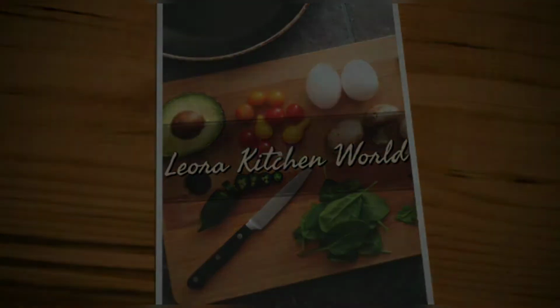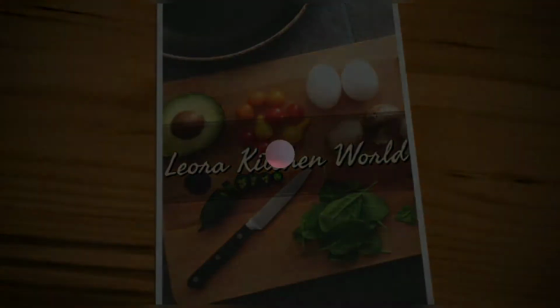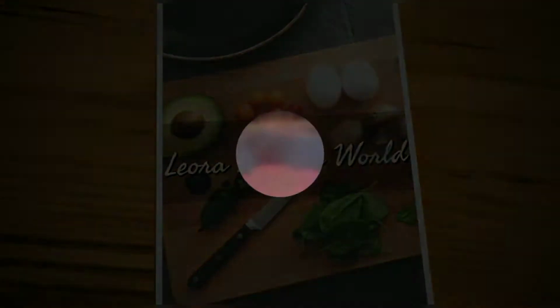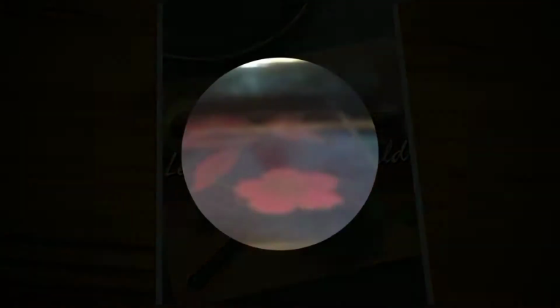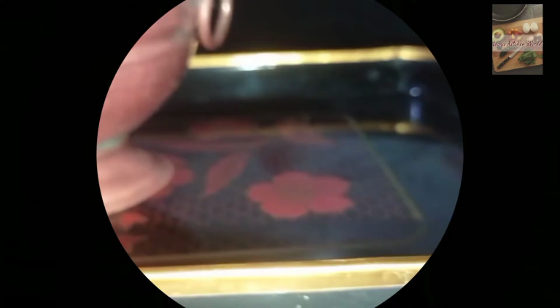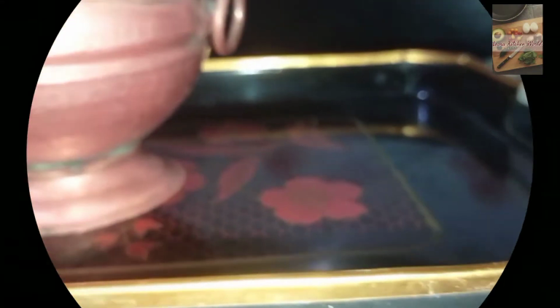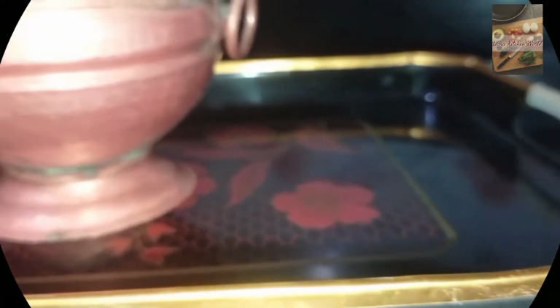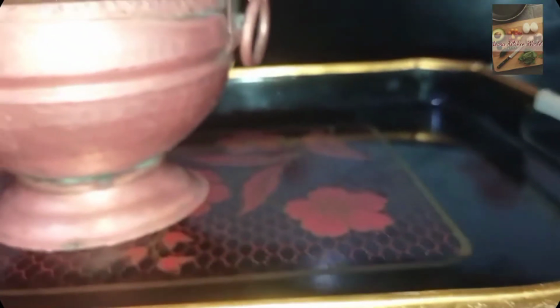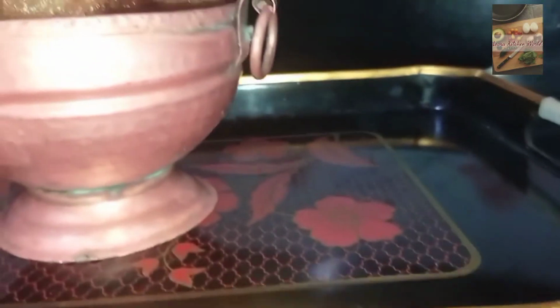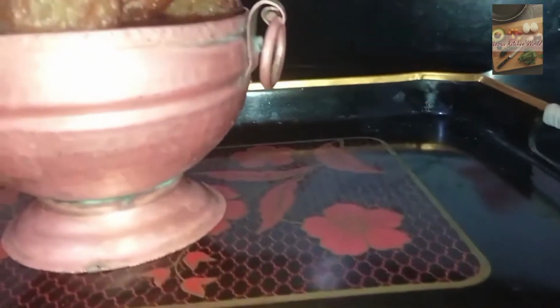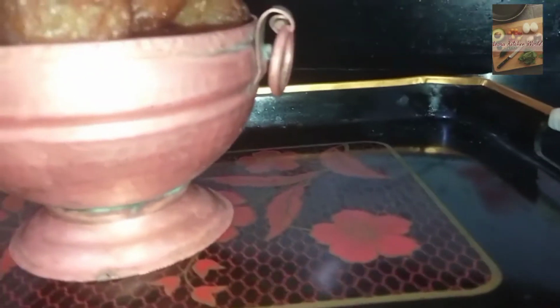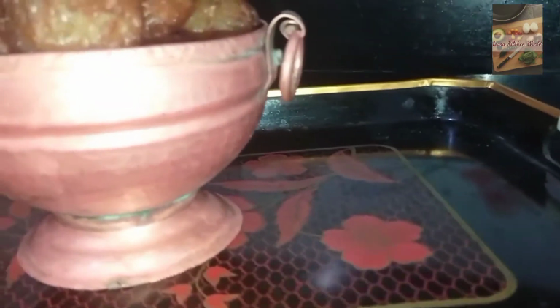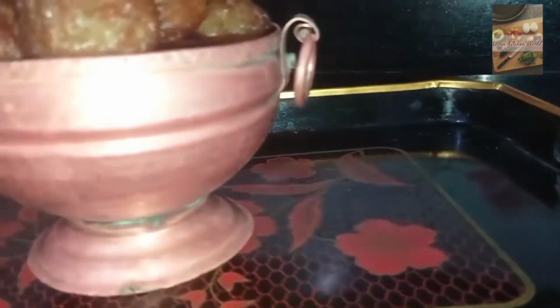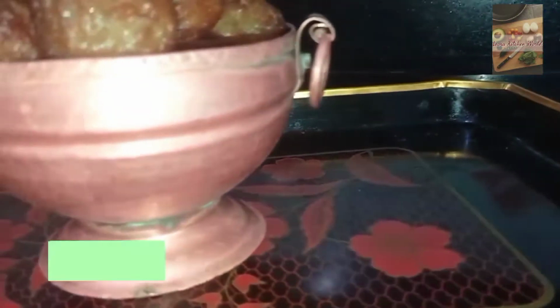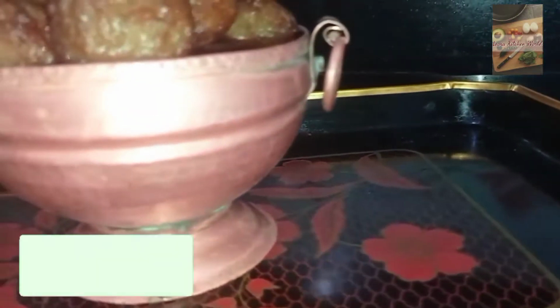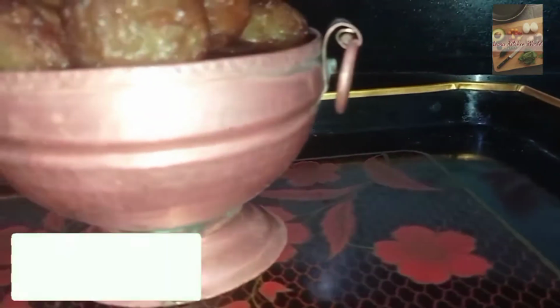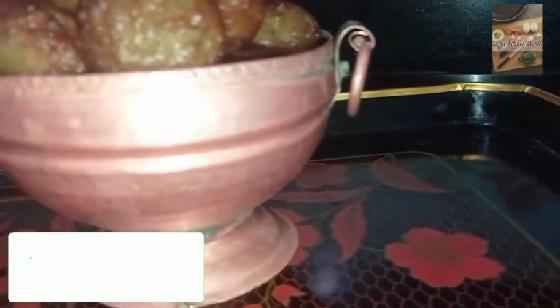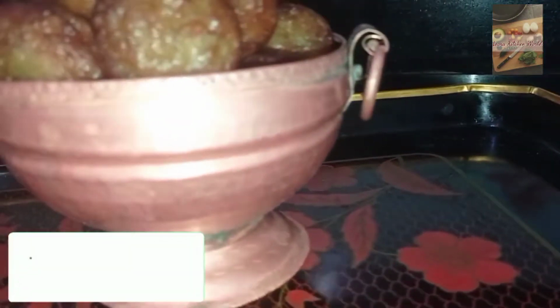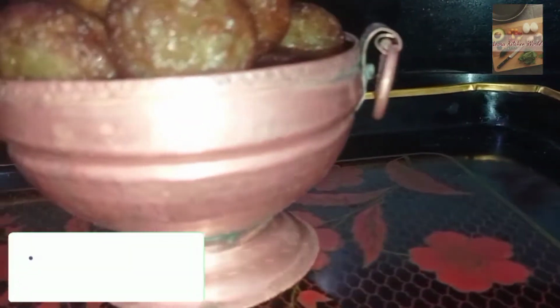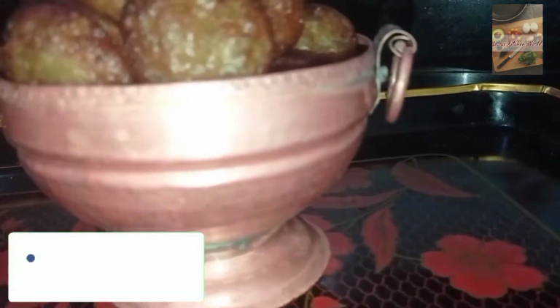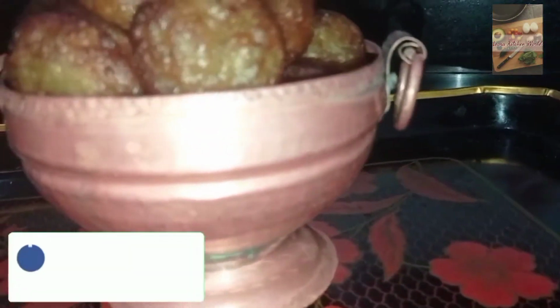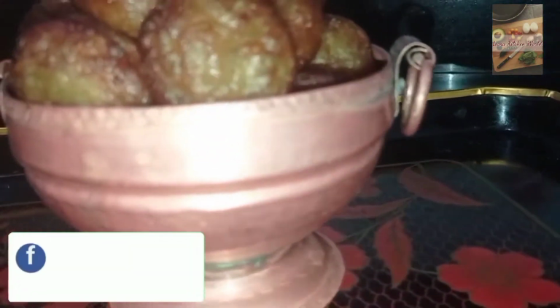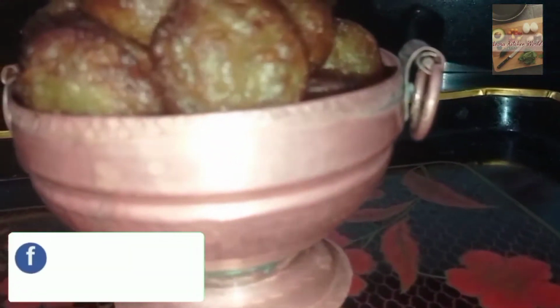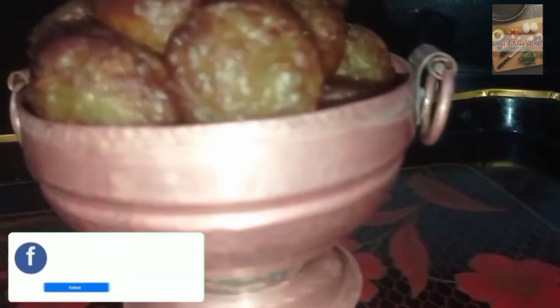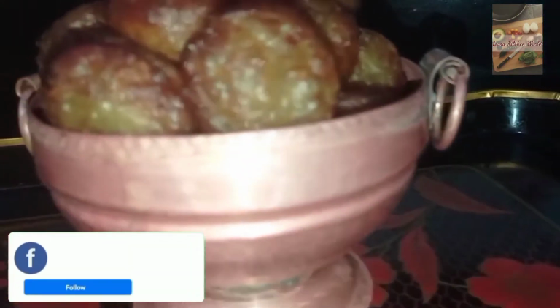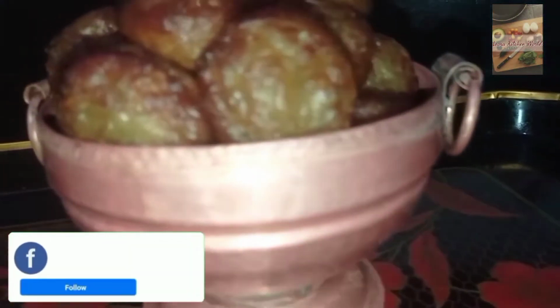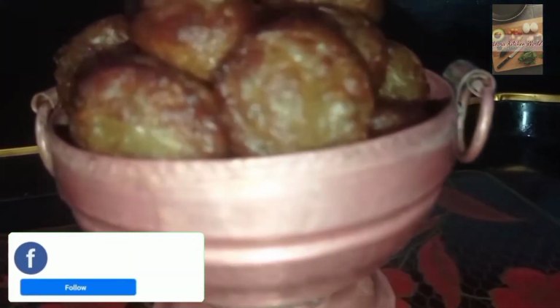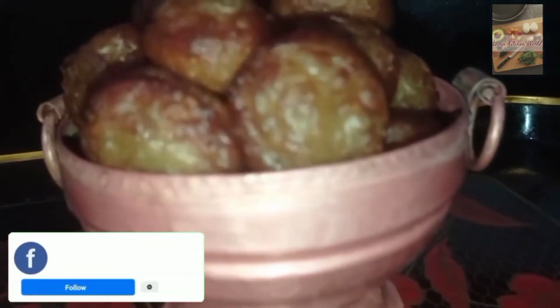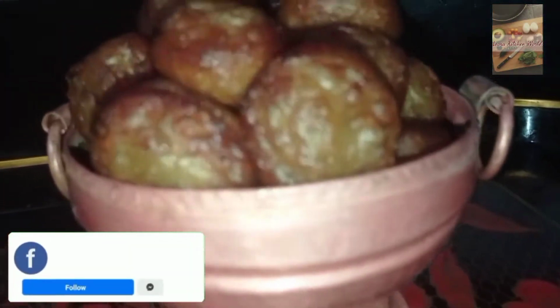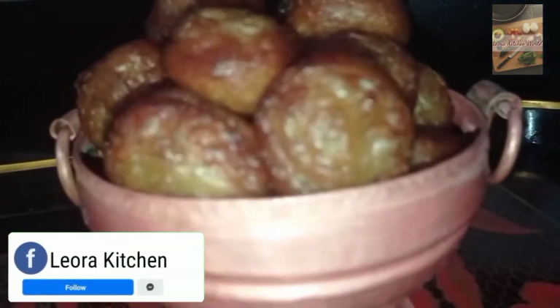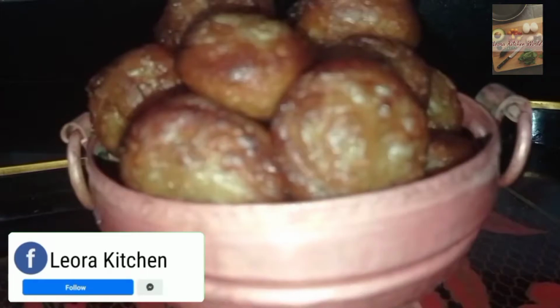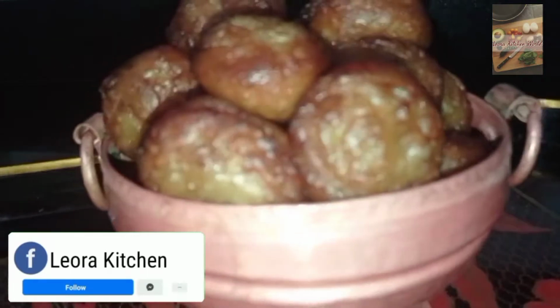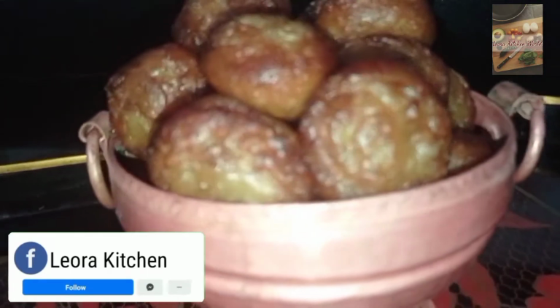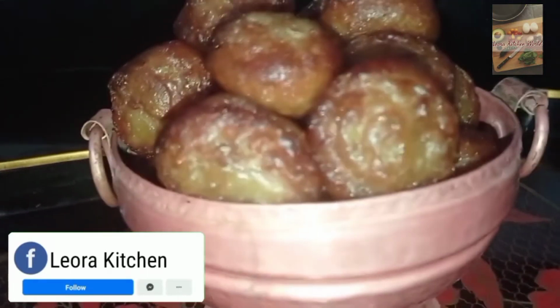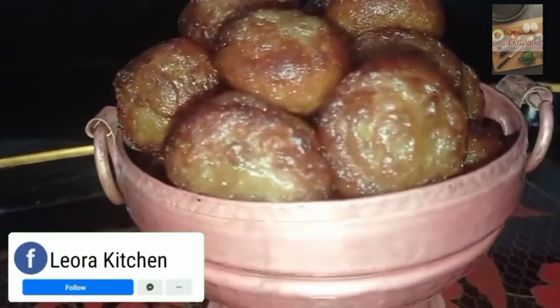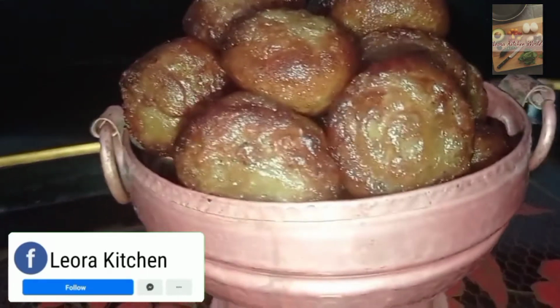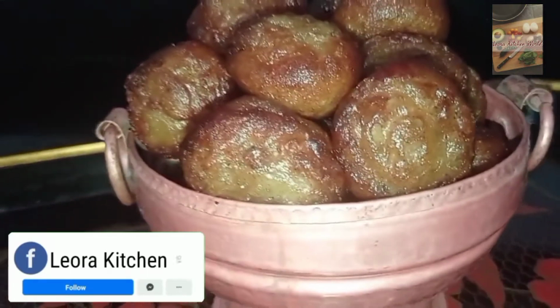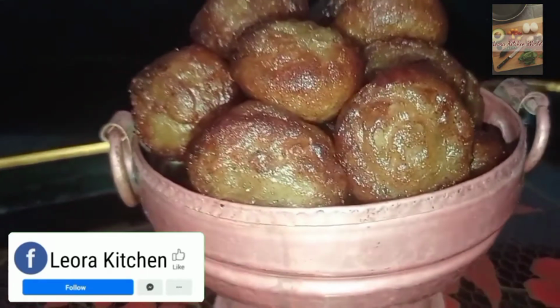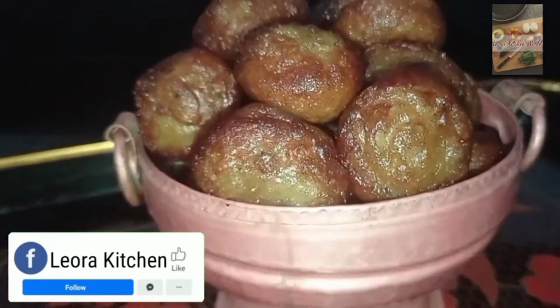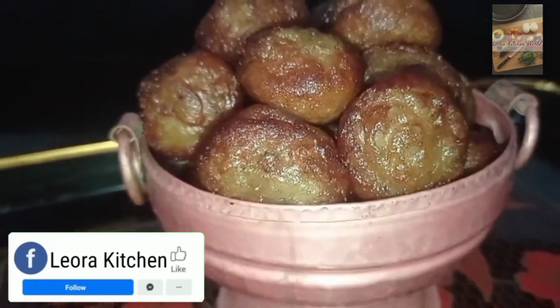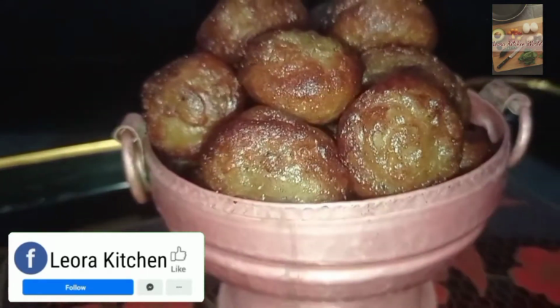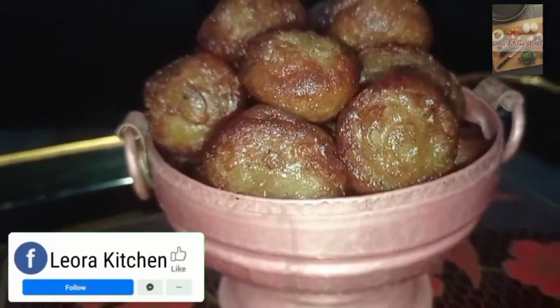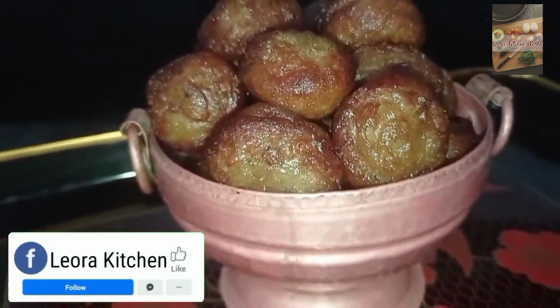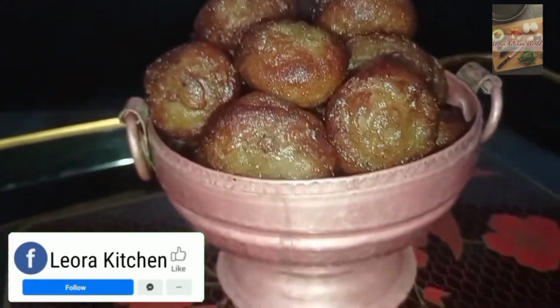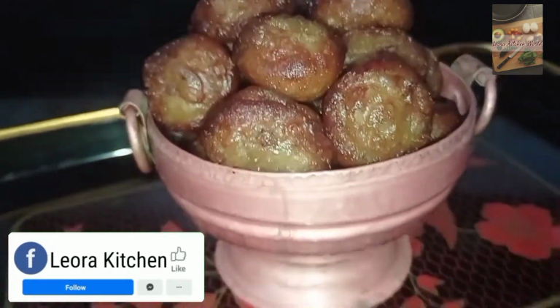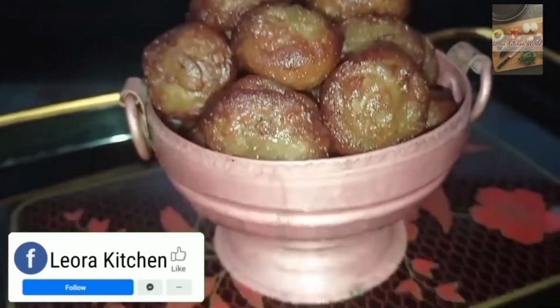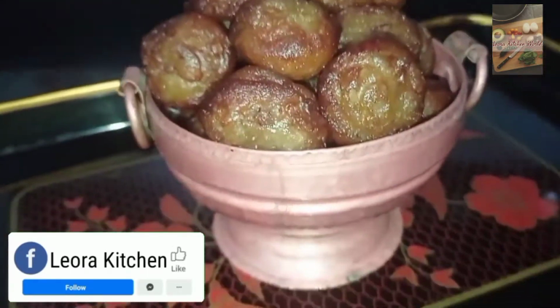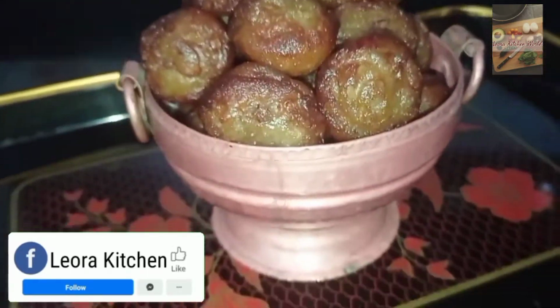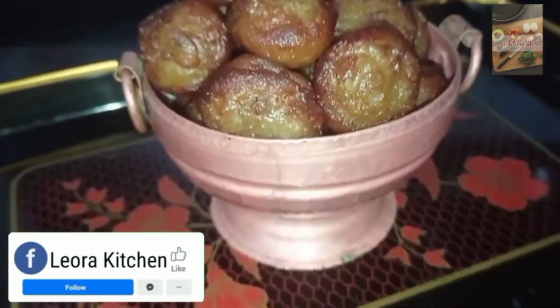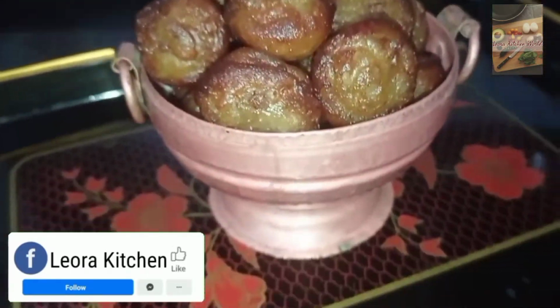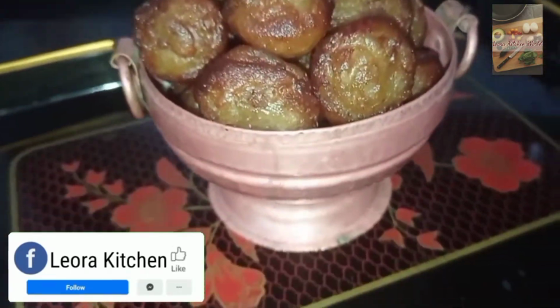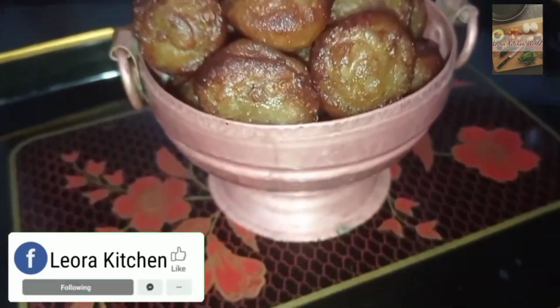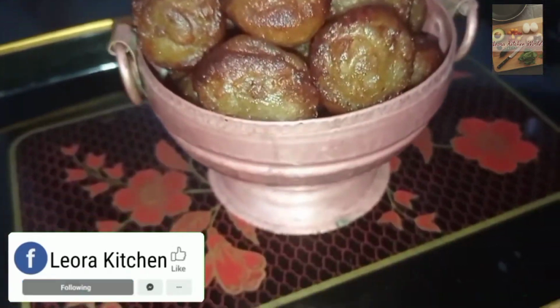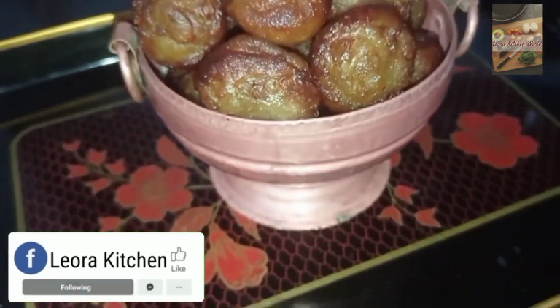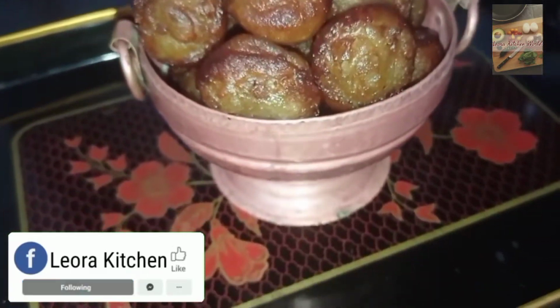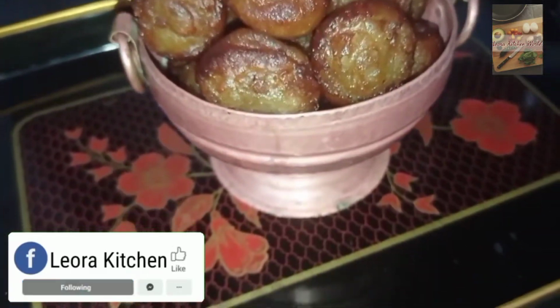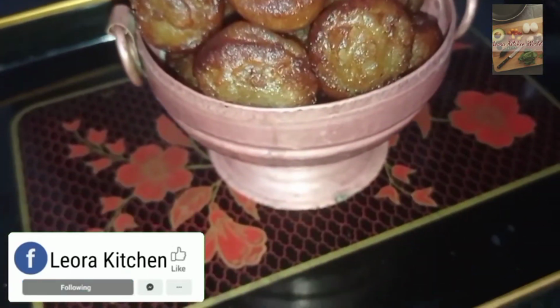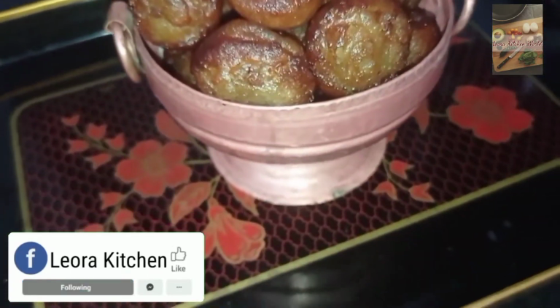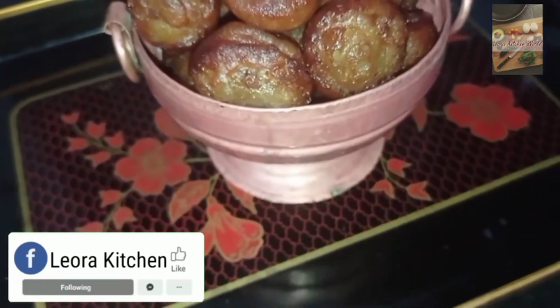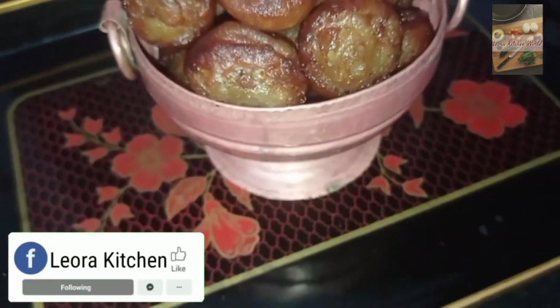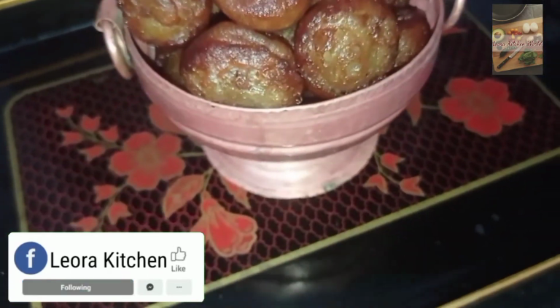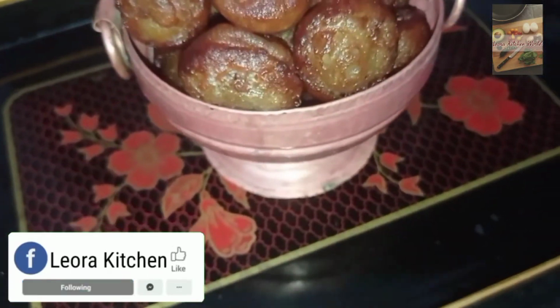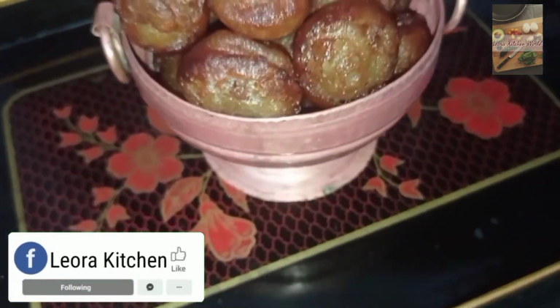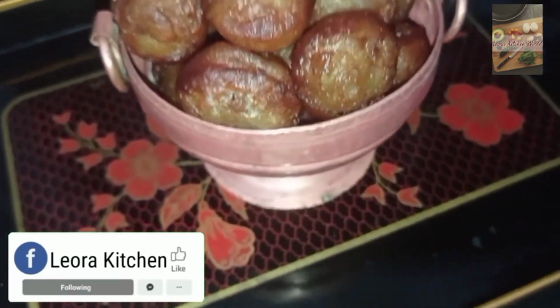Hello, I am from Leora's Kitchen. I am going to give you a nice taste of the recipe.